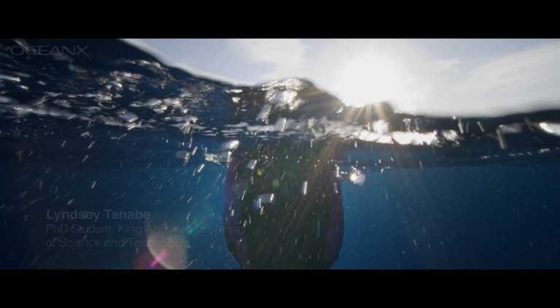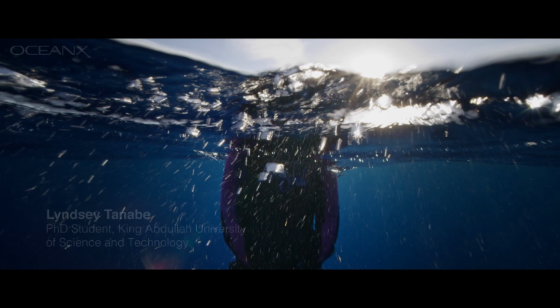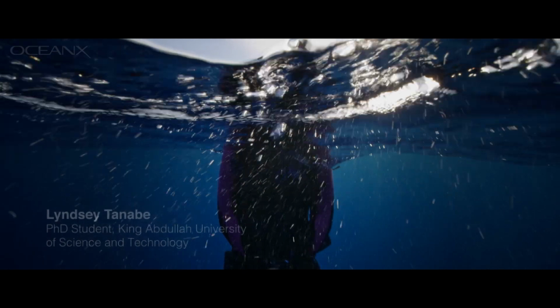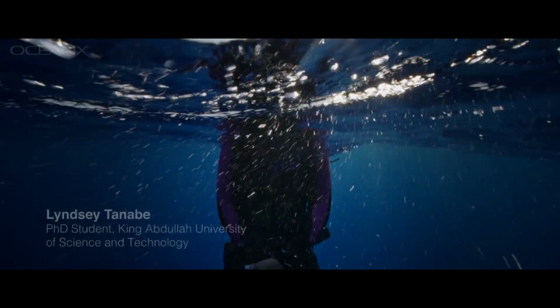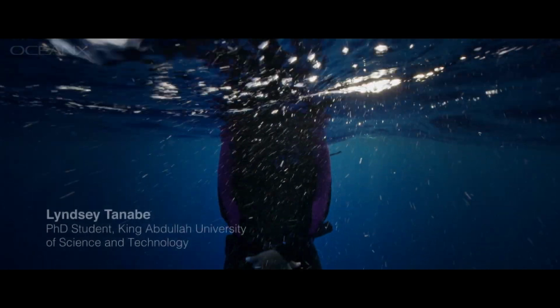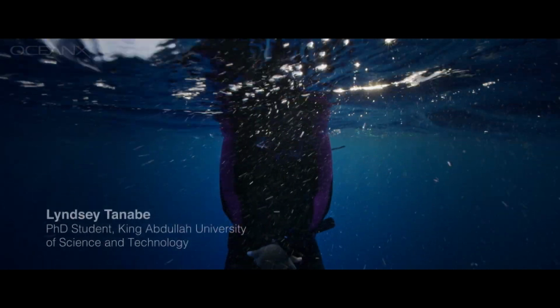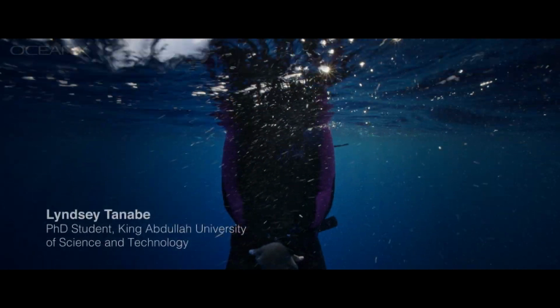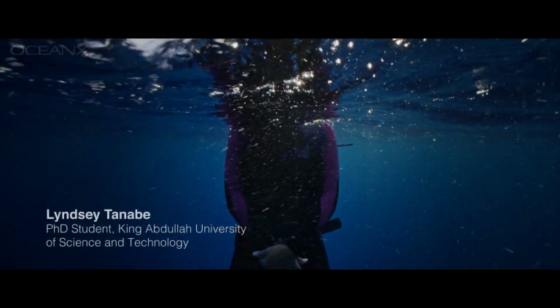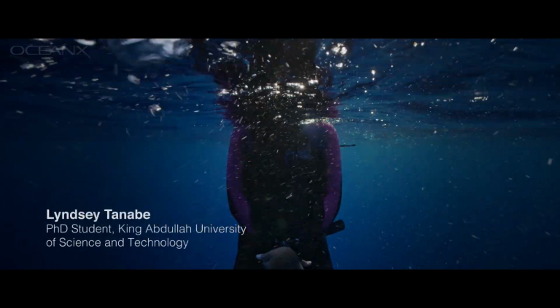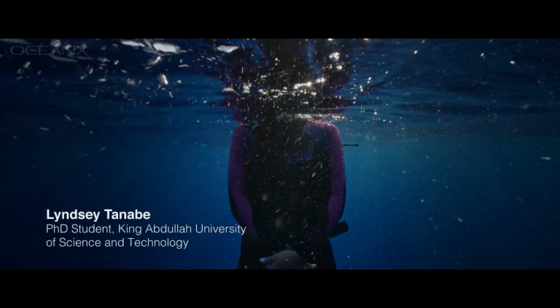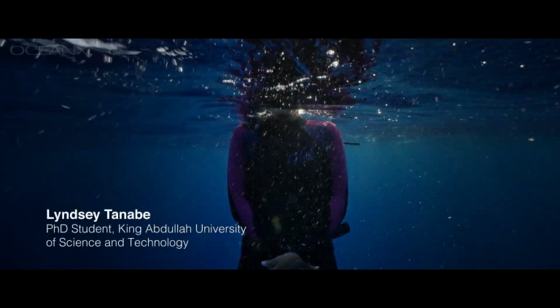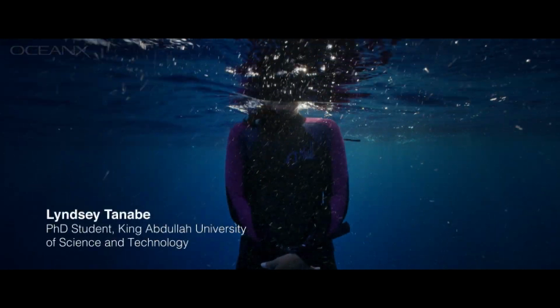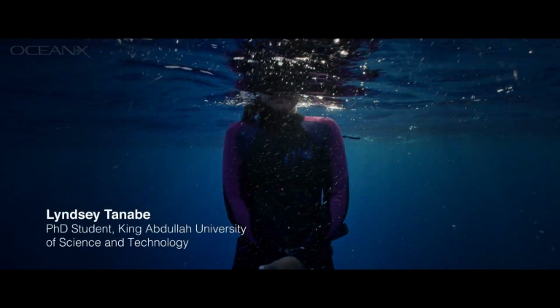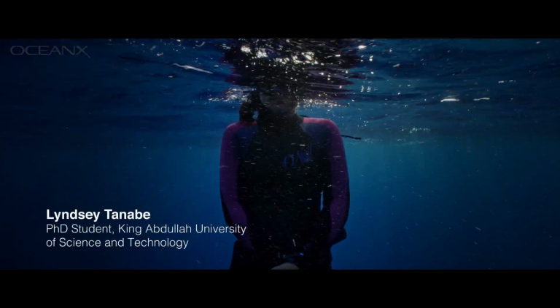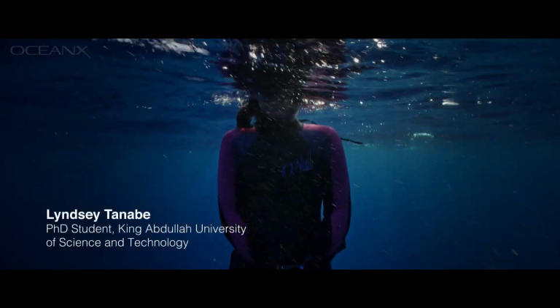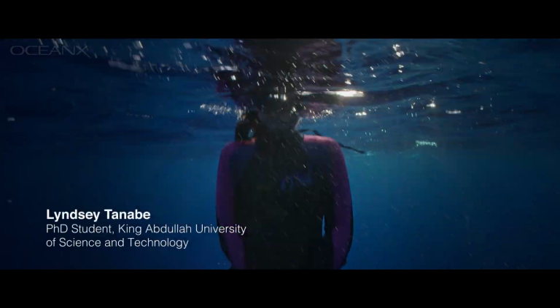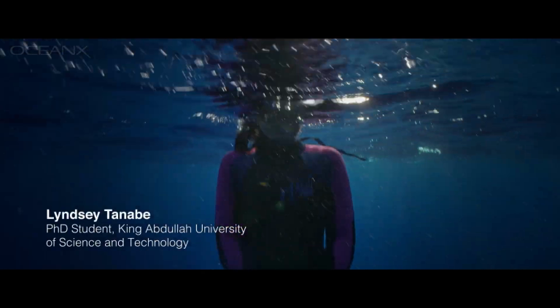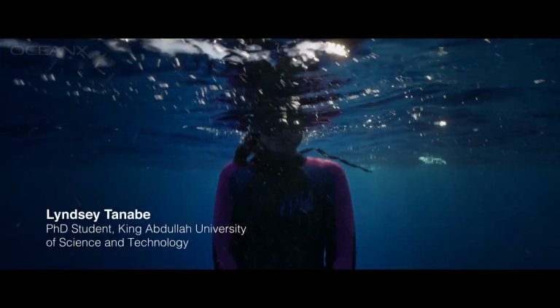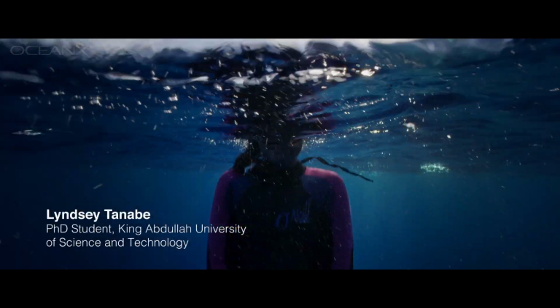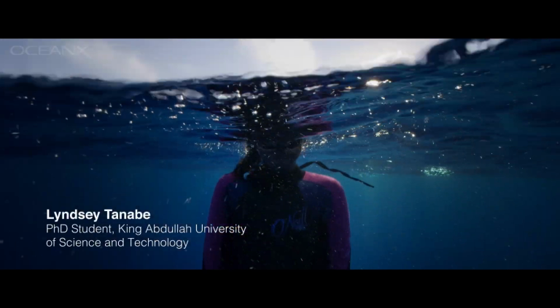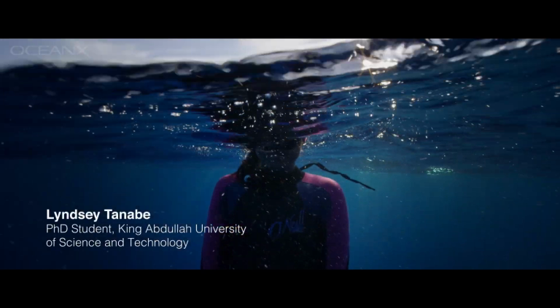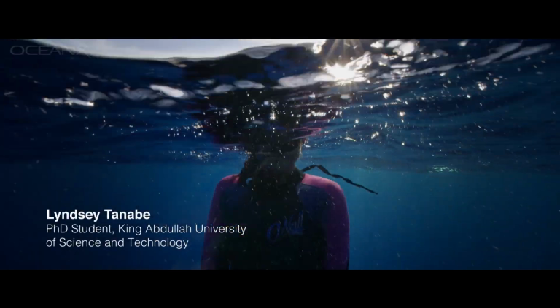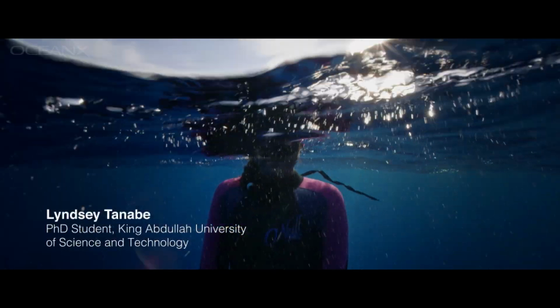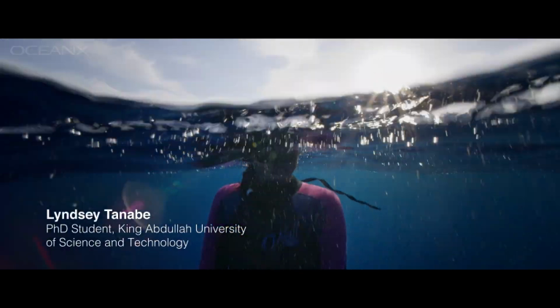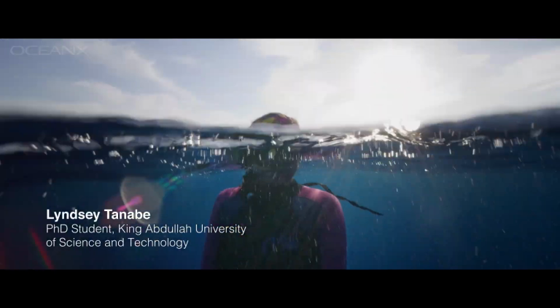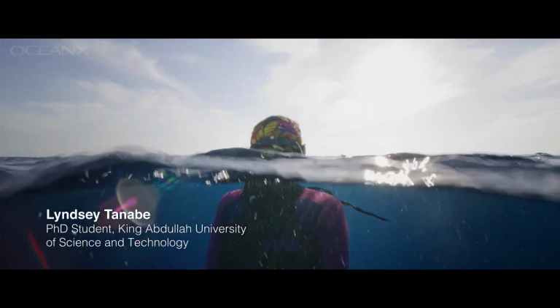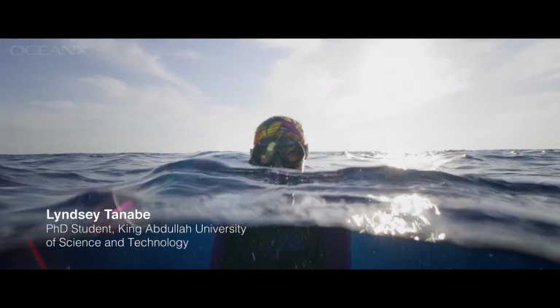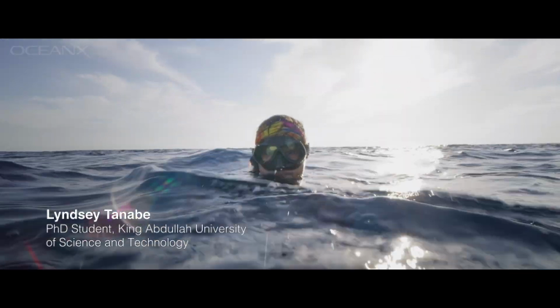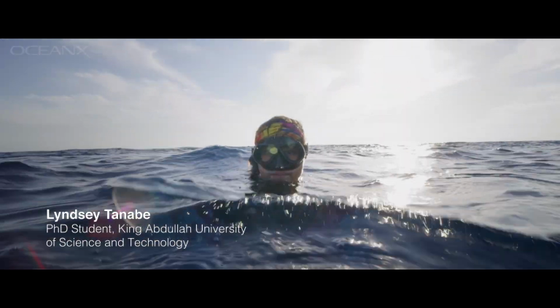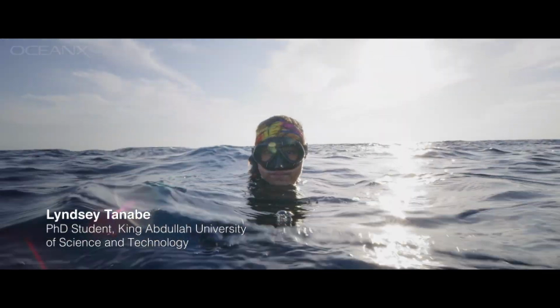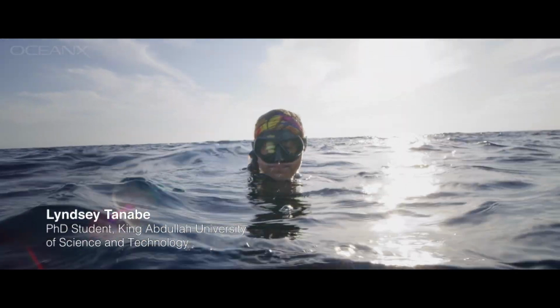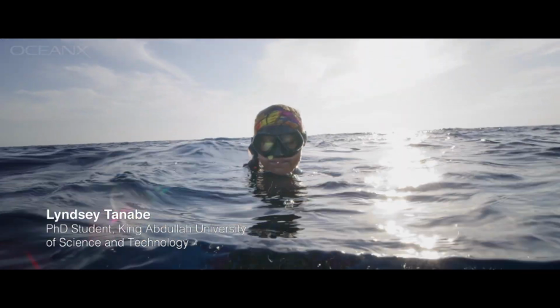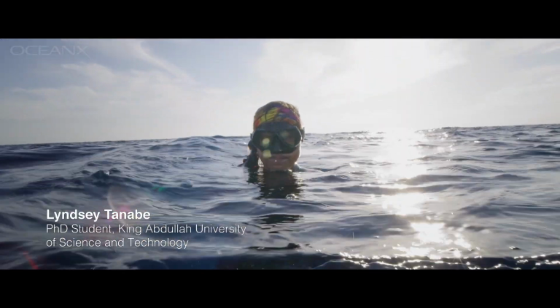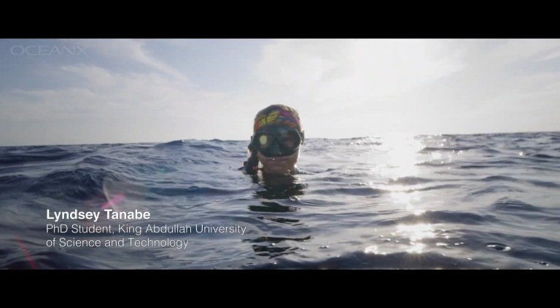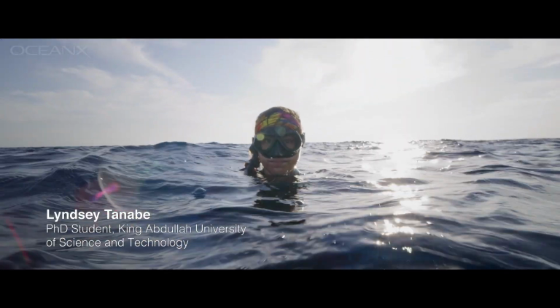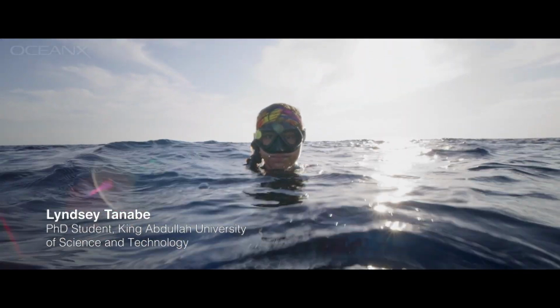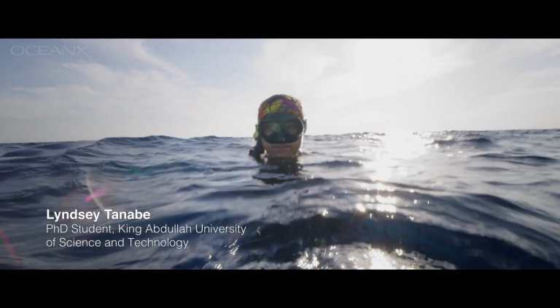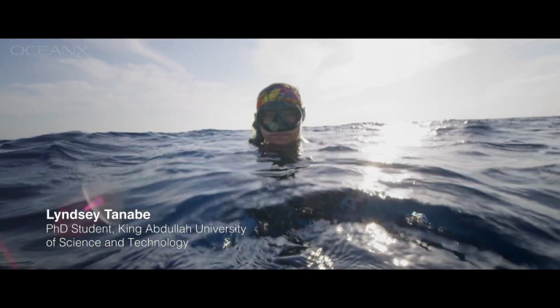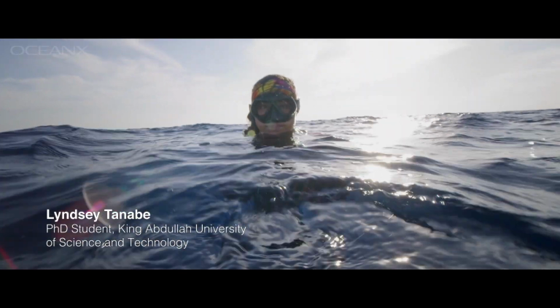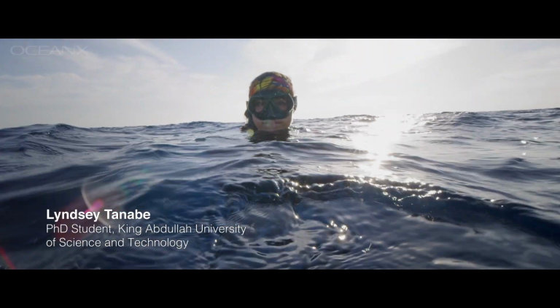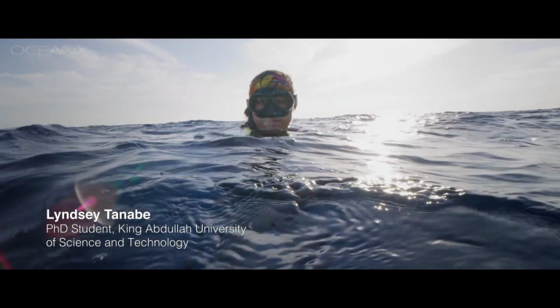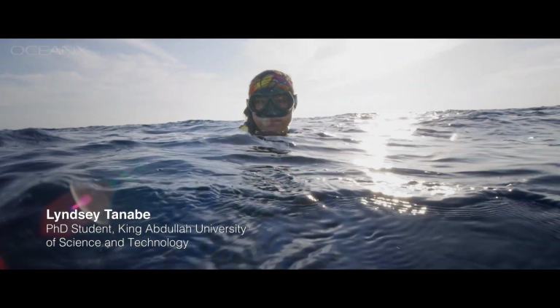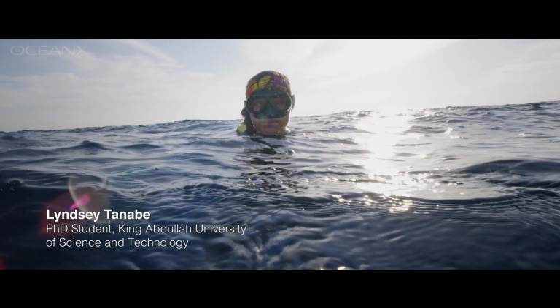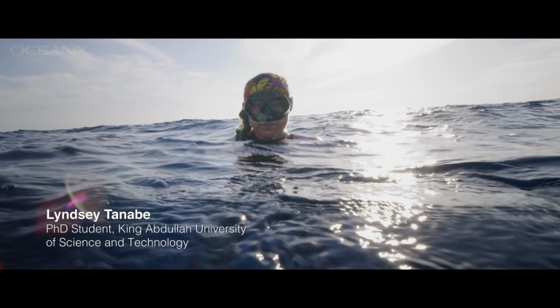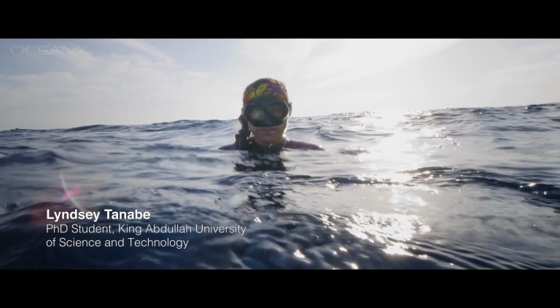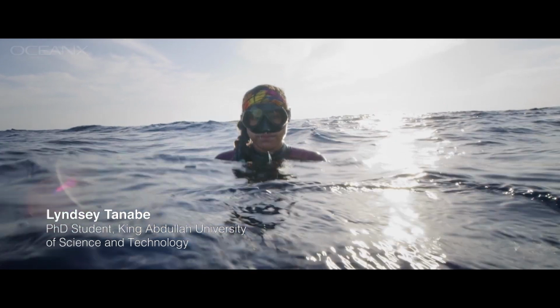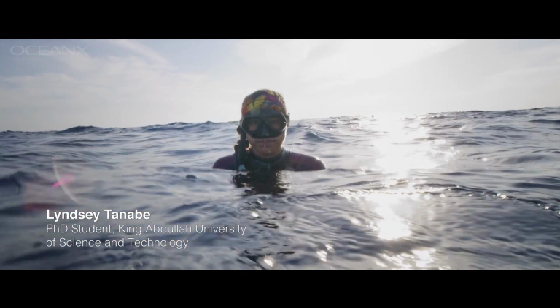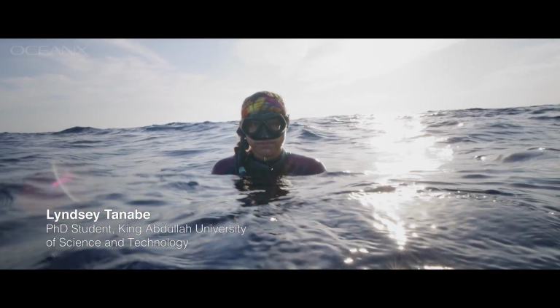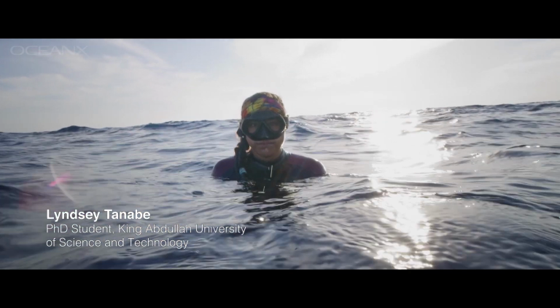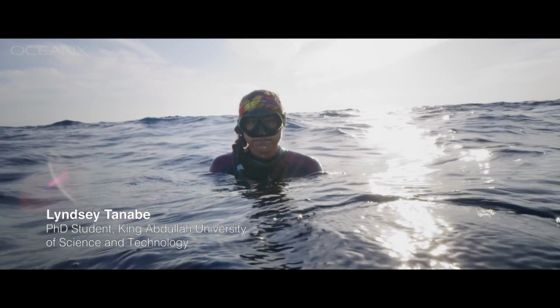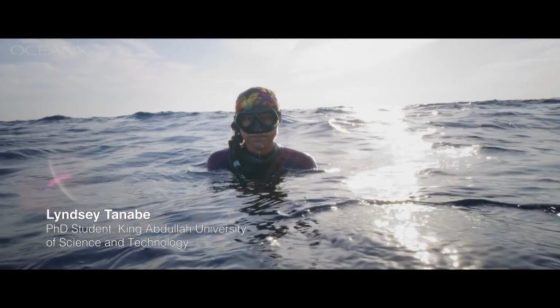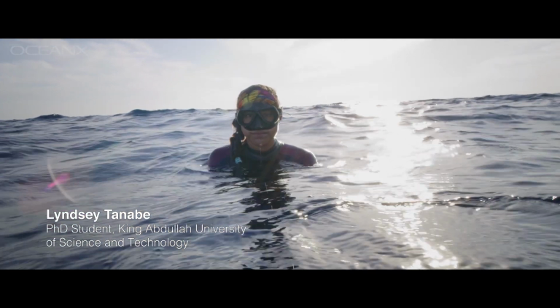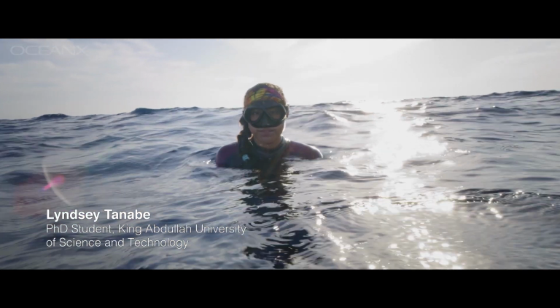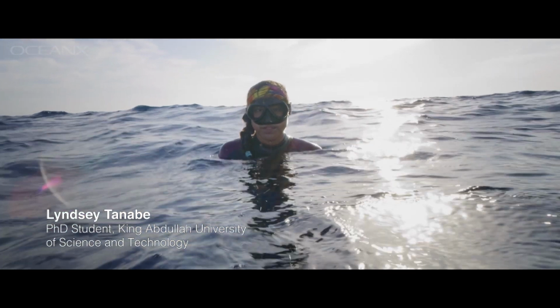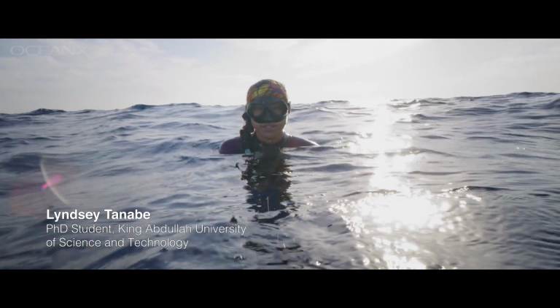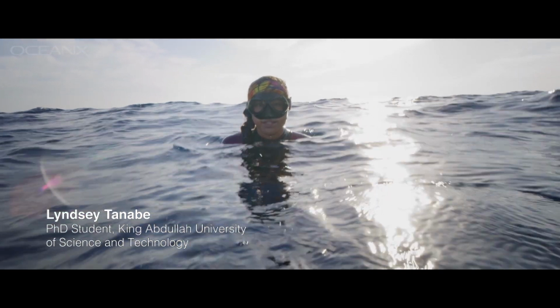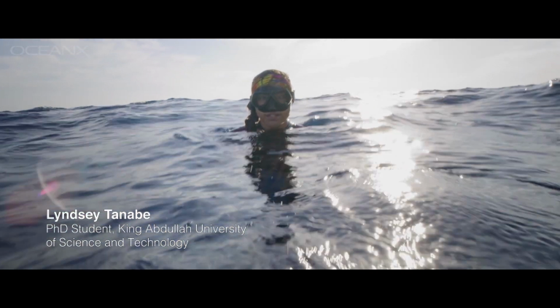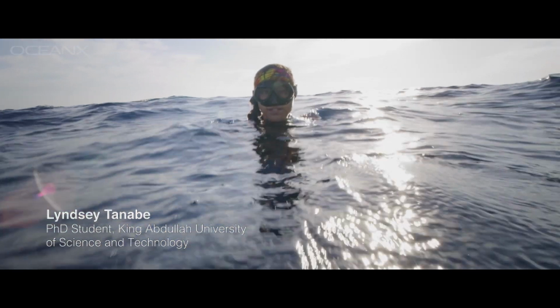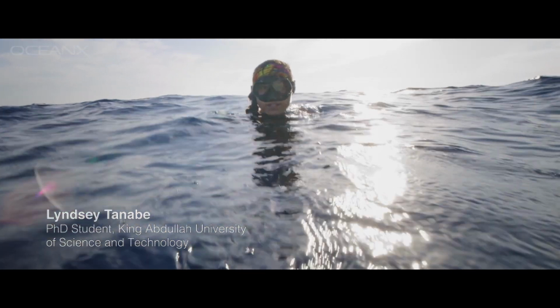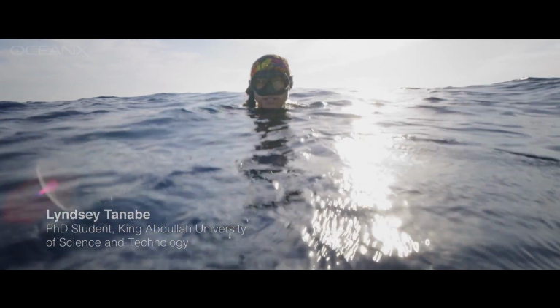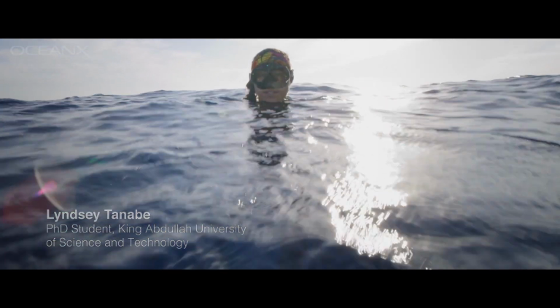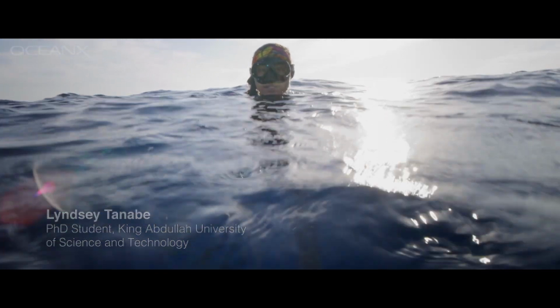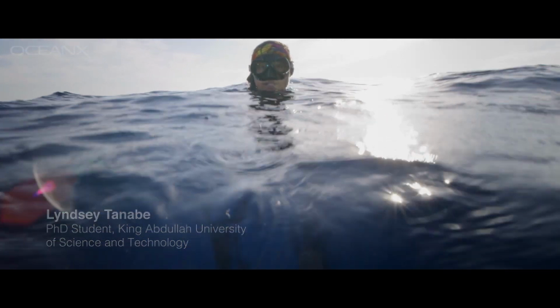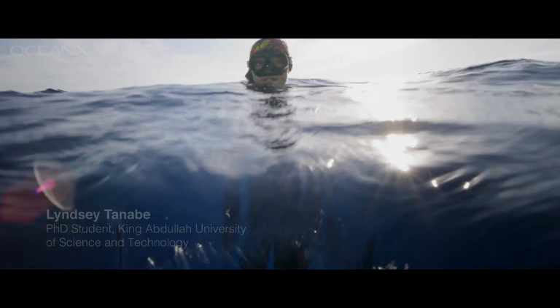I'm Lindsay Tanabi, and I'm a PhD student at KAUST in Saudi Arabia, where I study the nesting ecology of sea turtles.